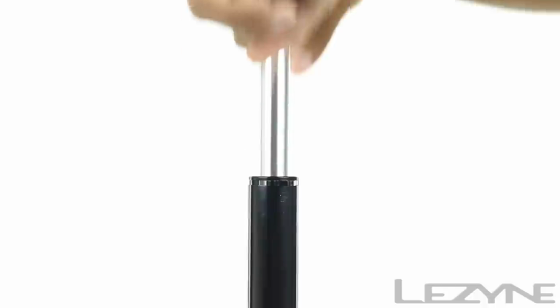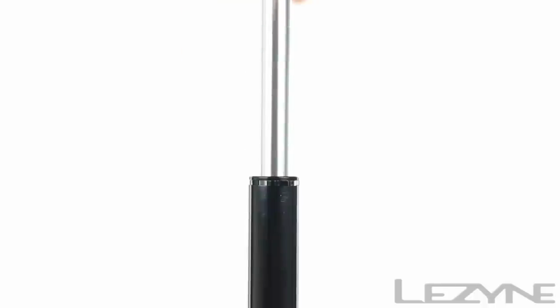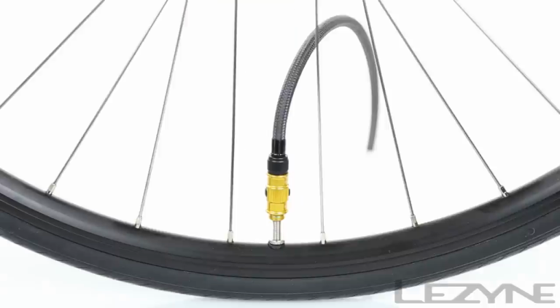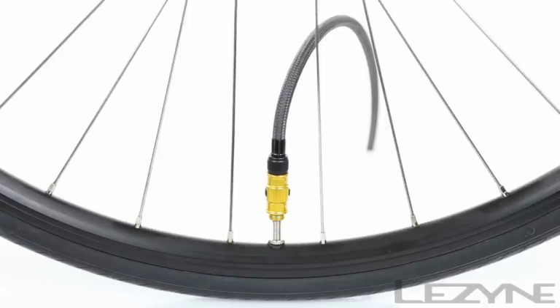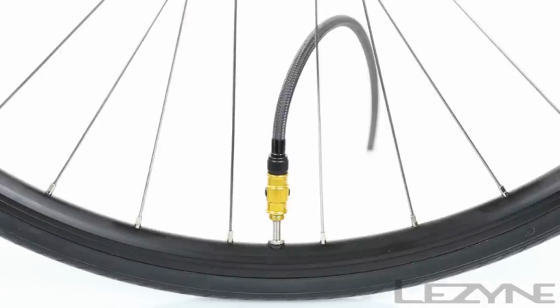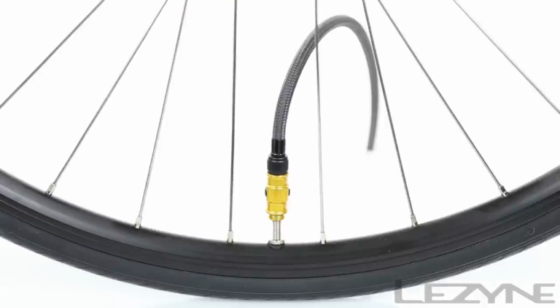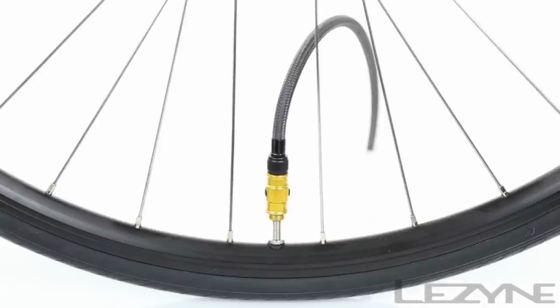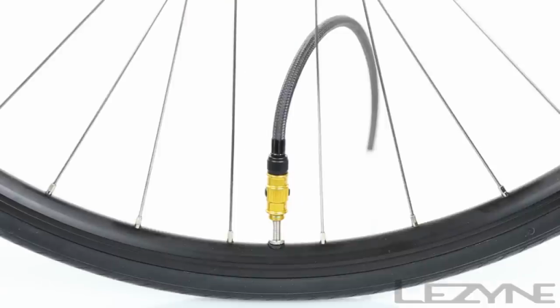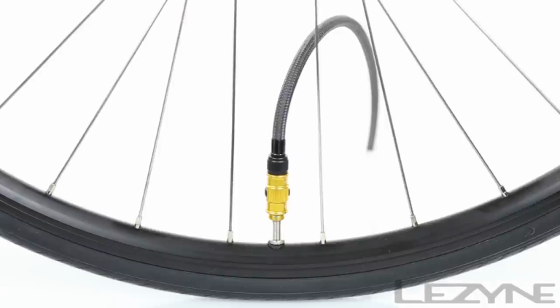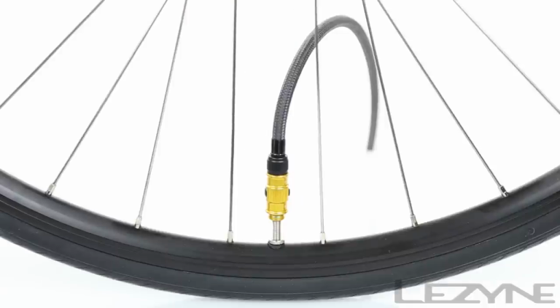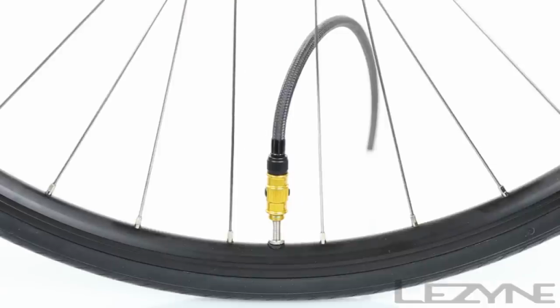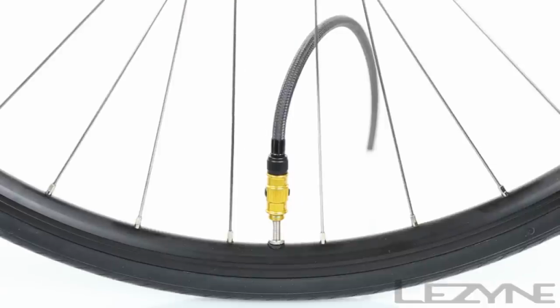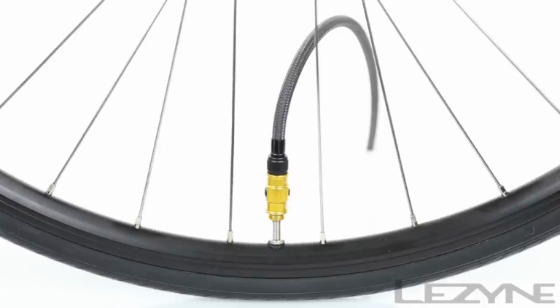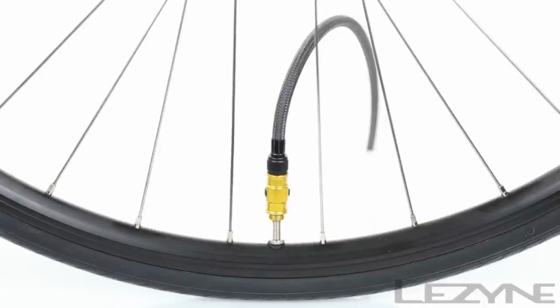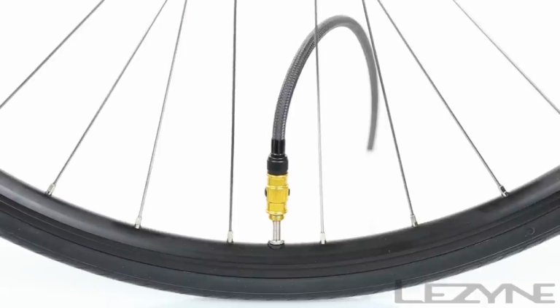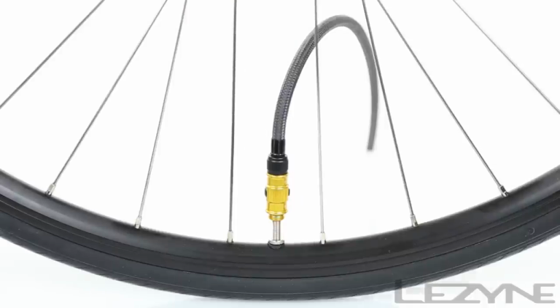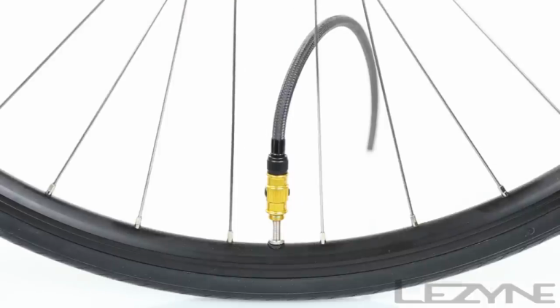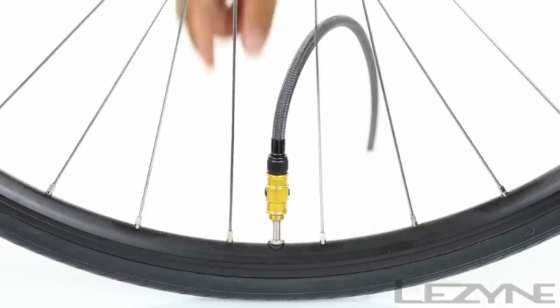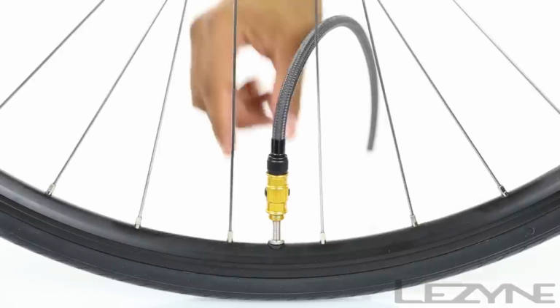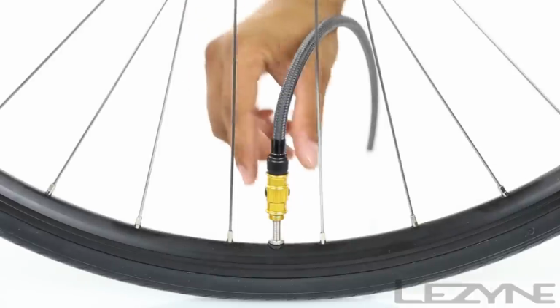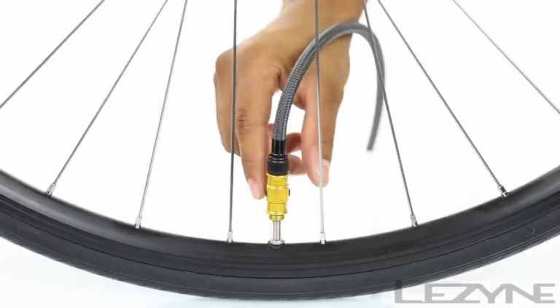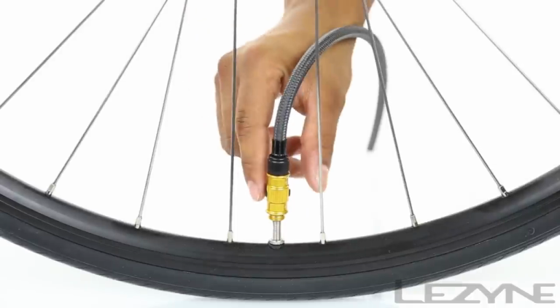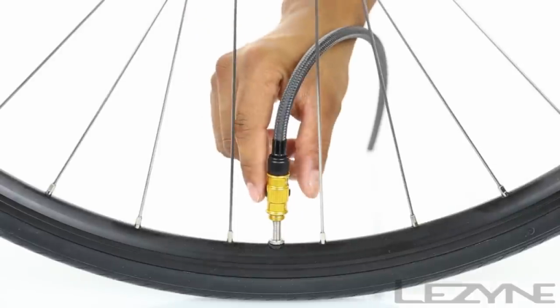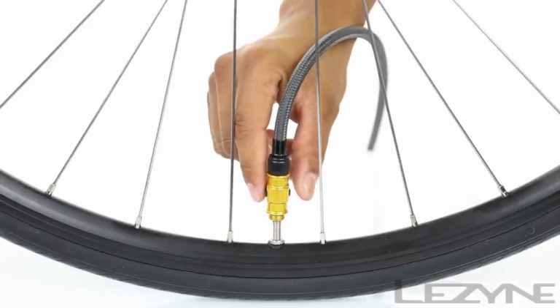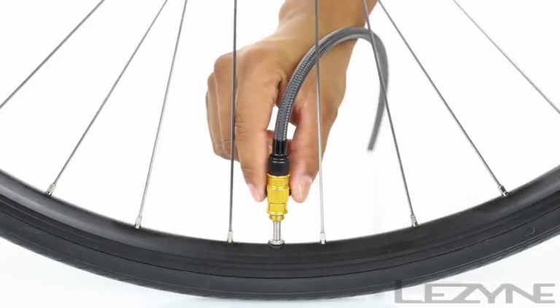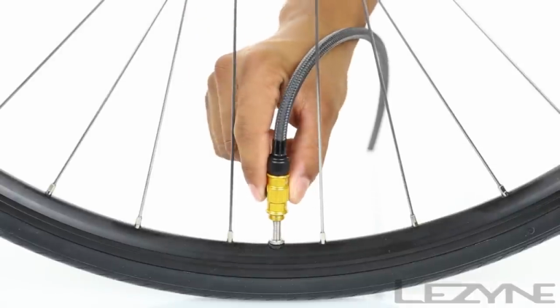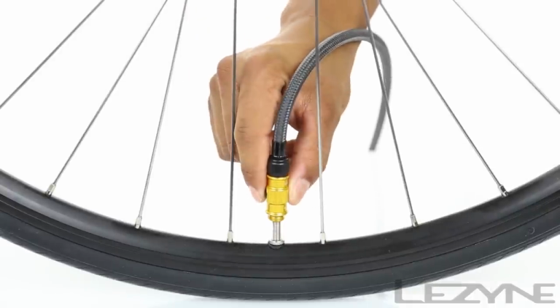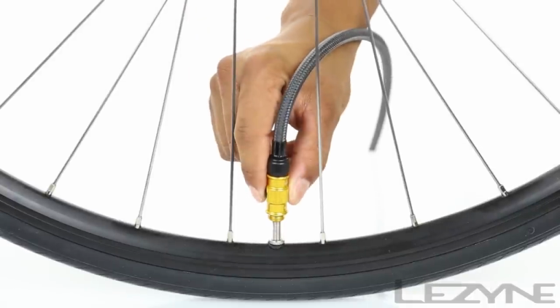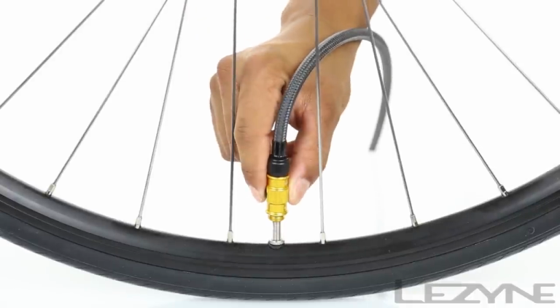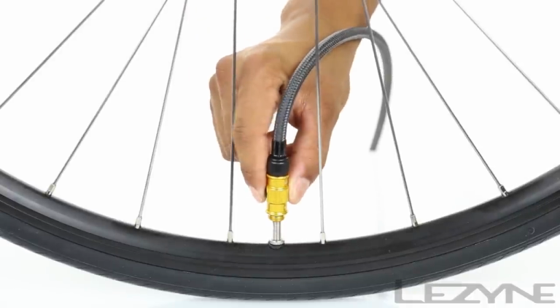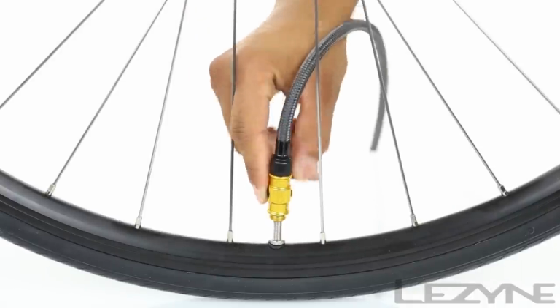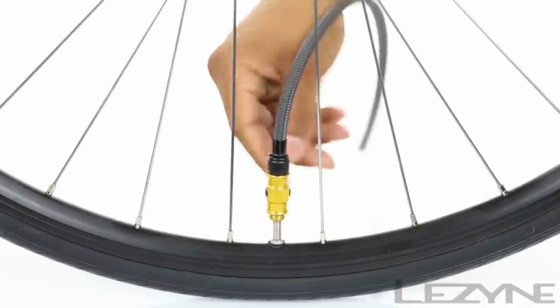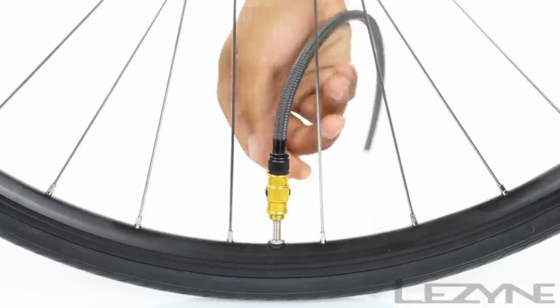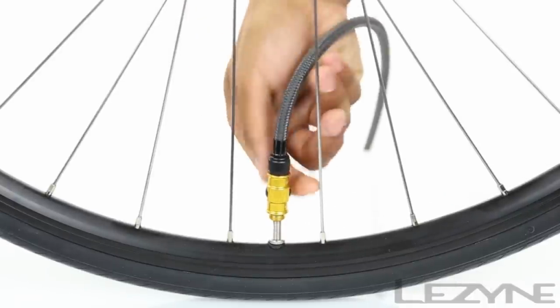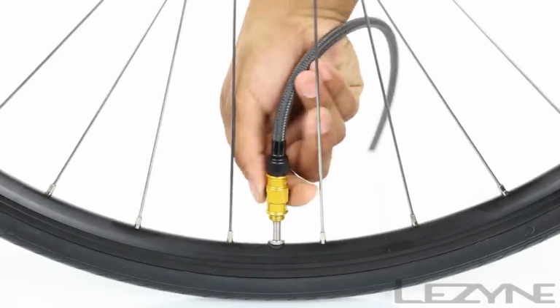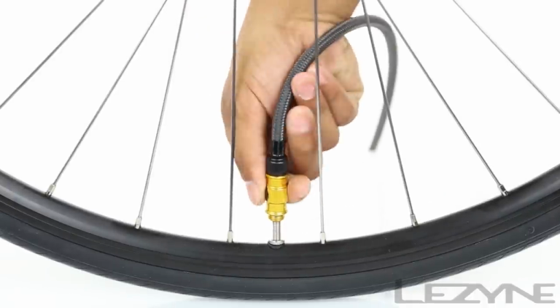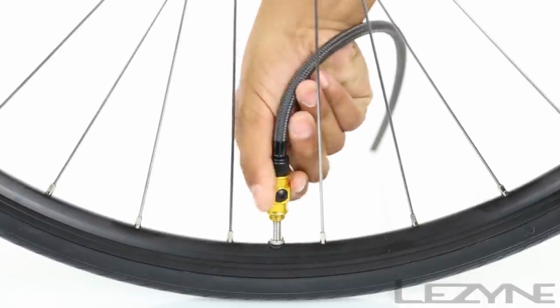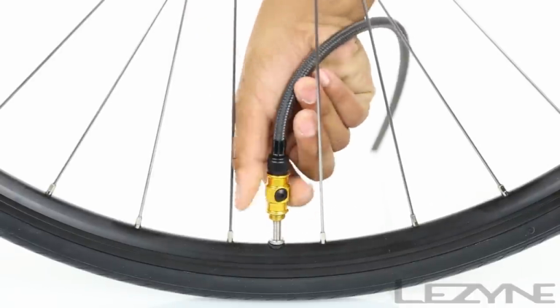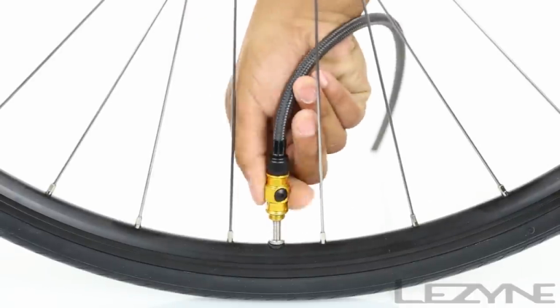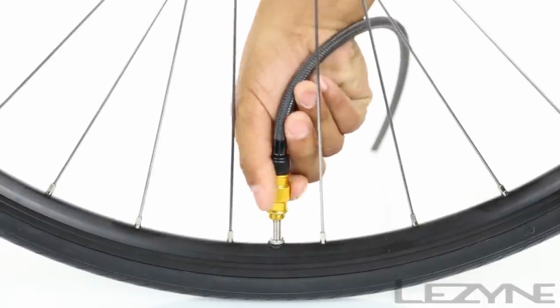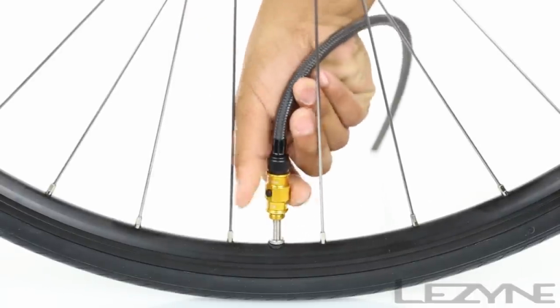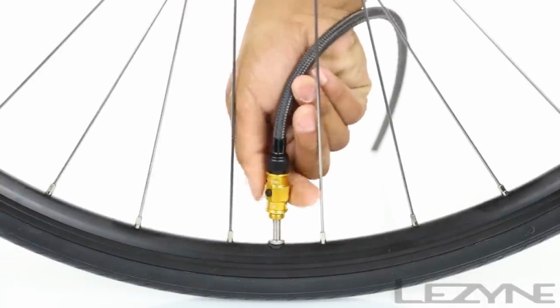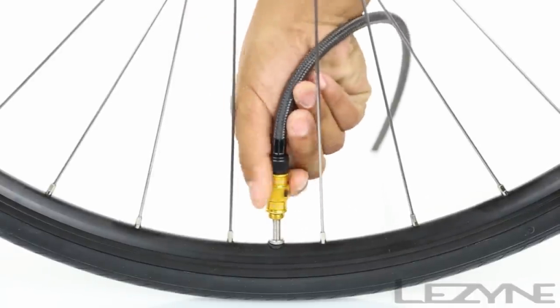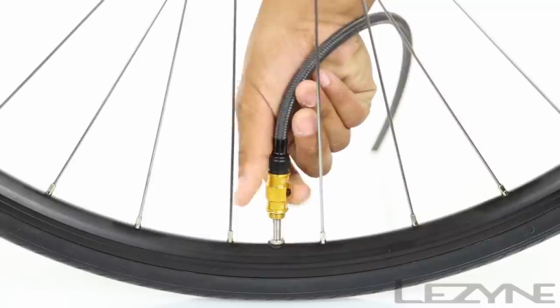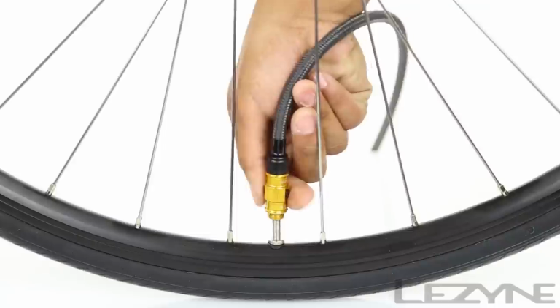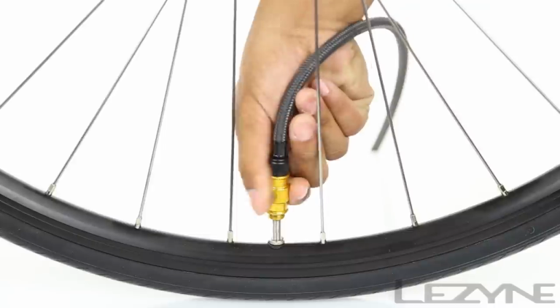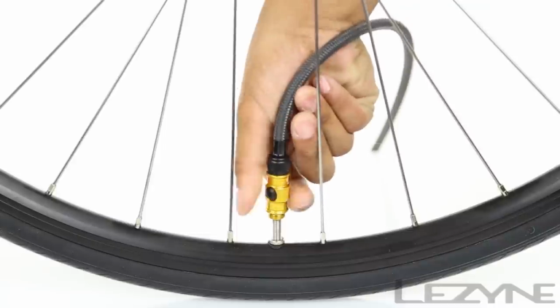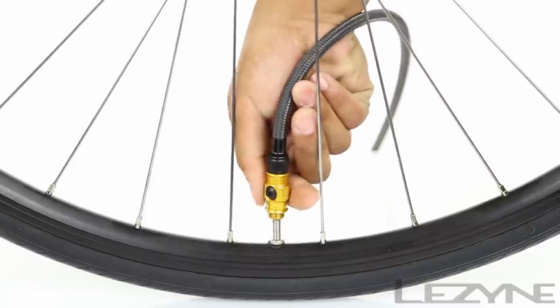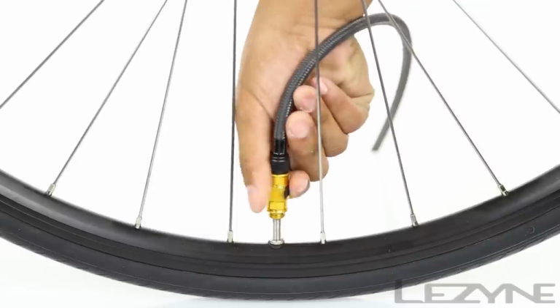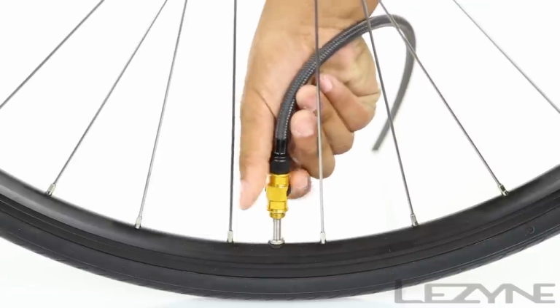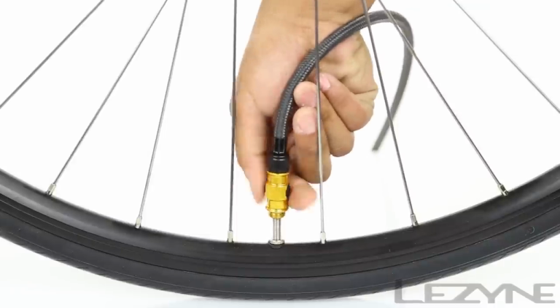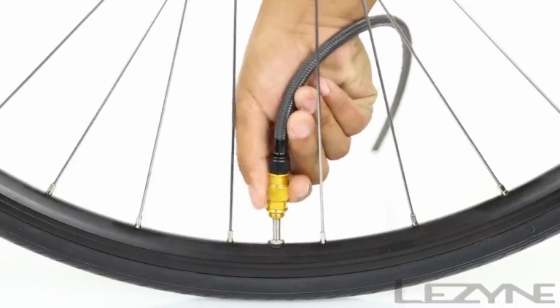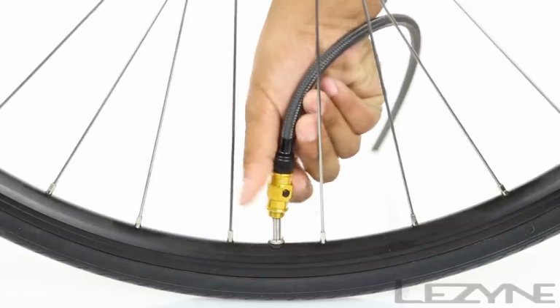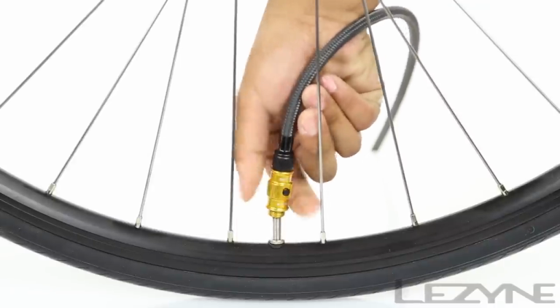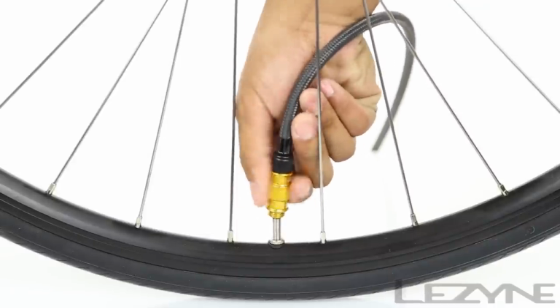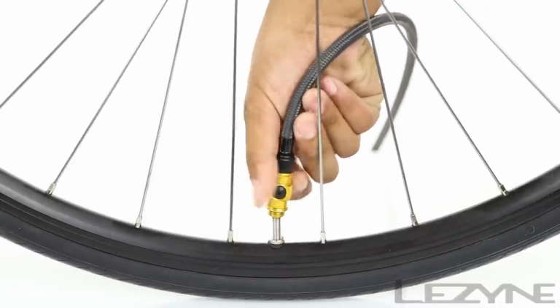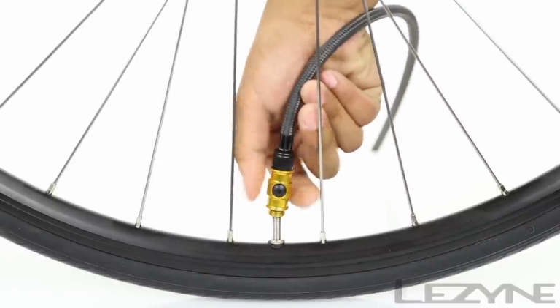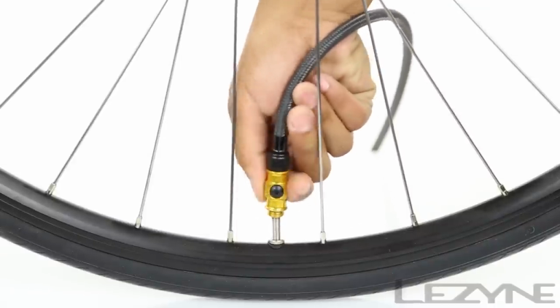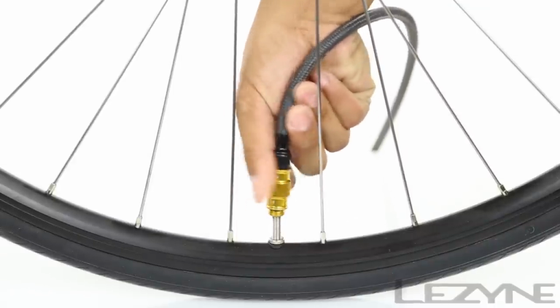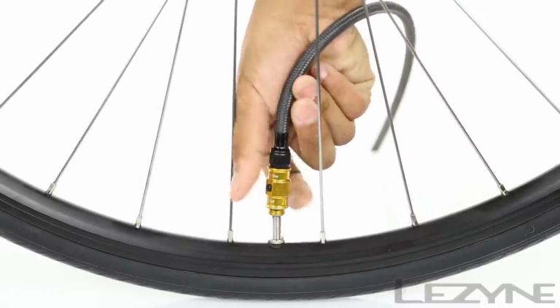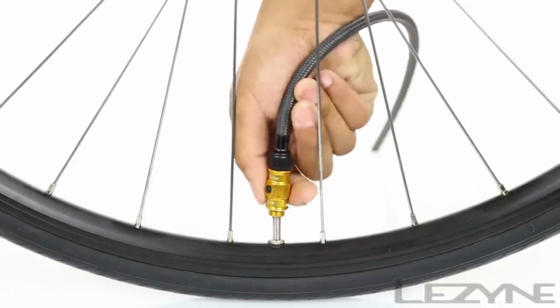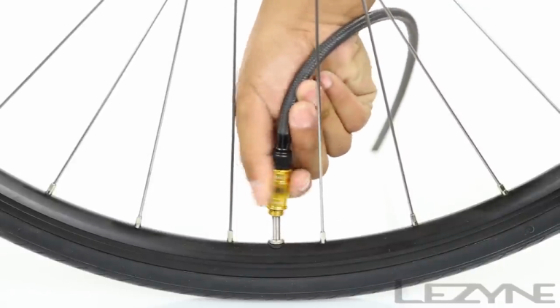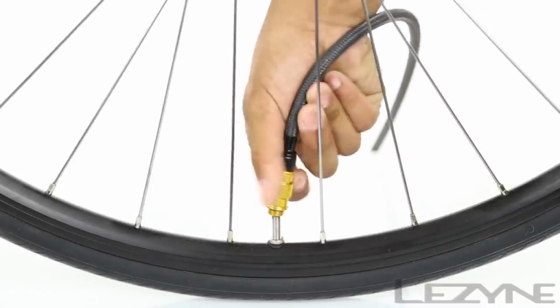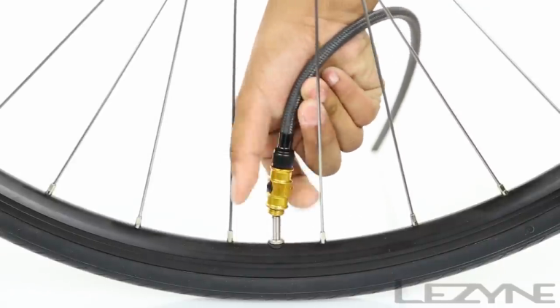For Presta valves, activate the air bleed system to release excess air from the hose for easier removal of the pump from the valve.